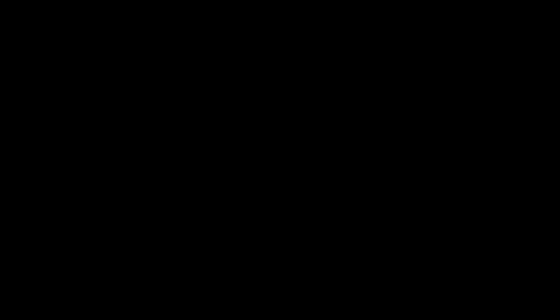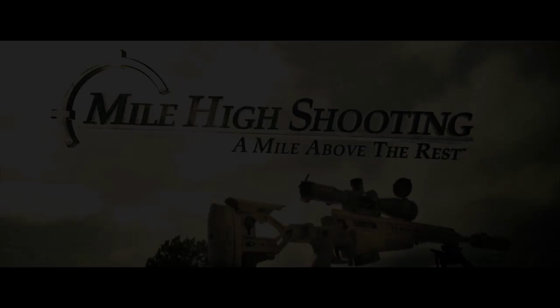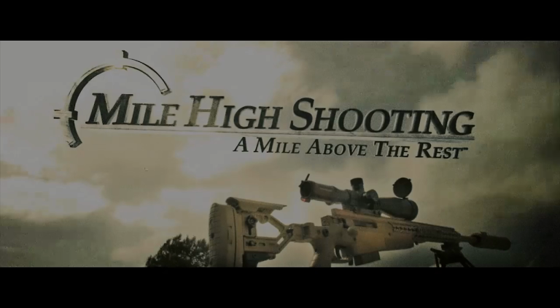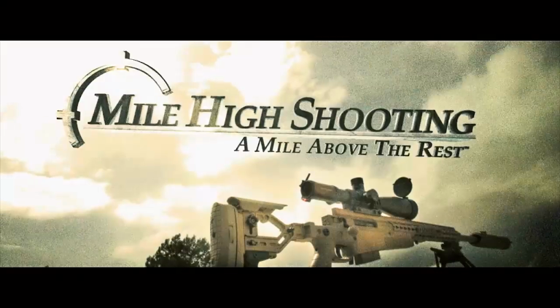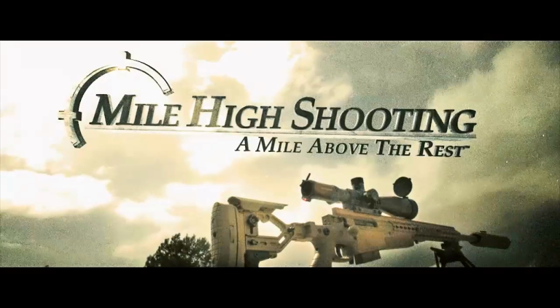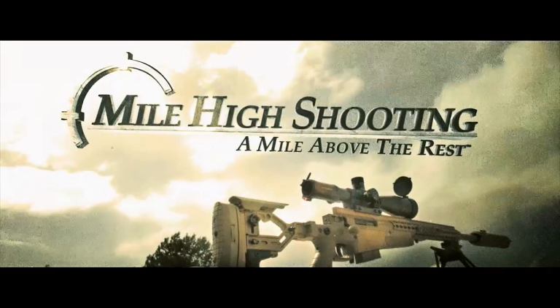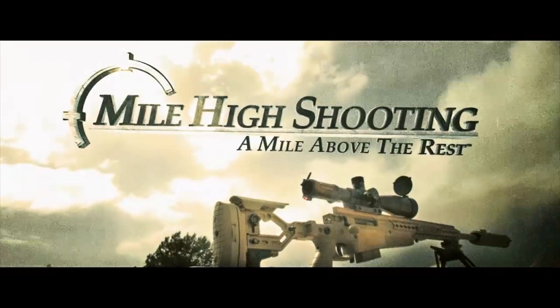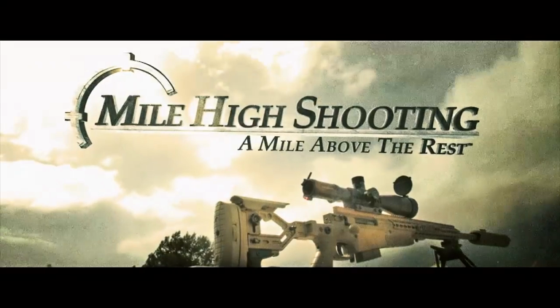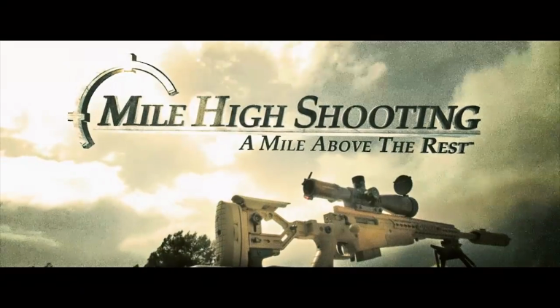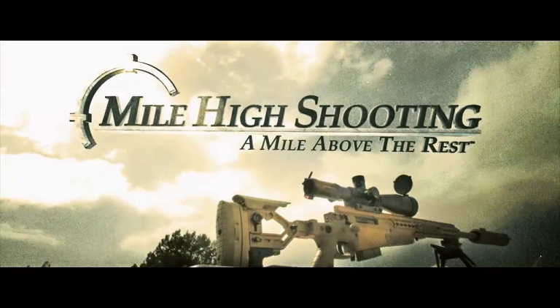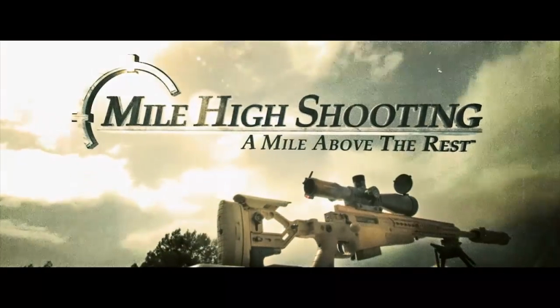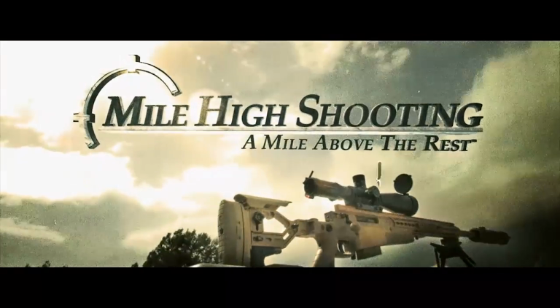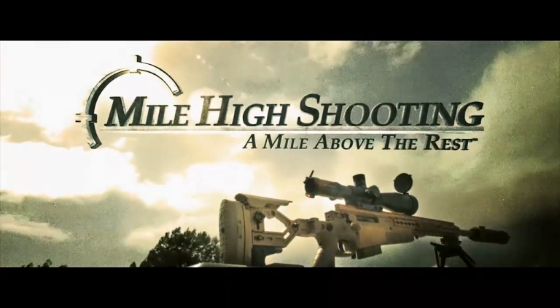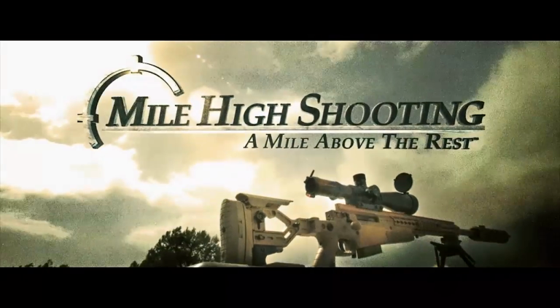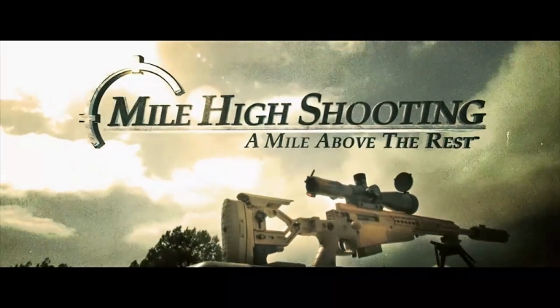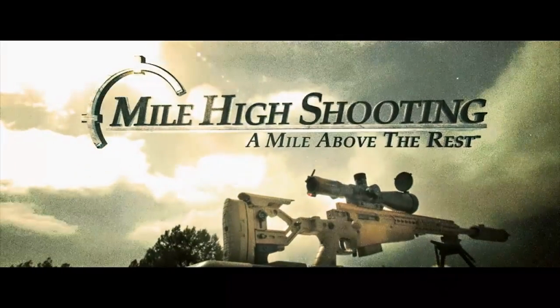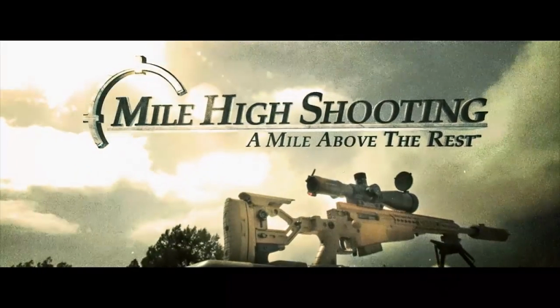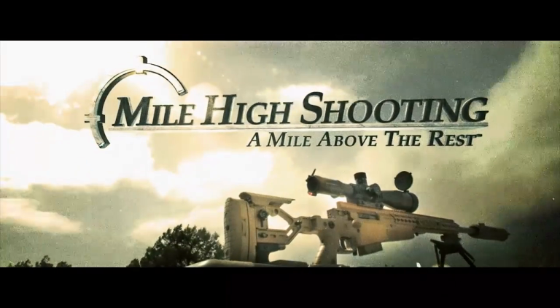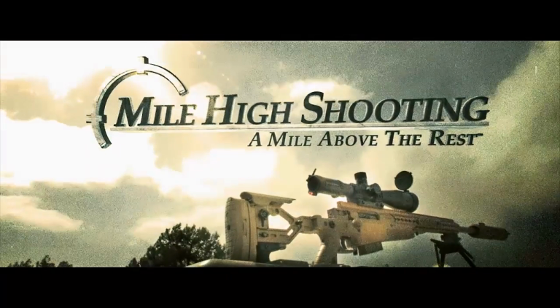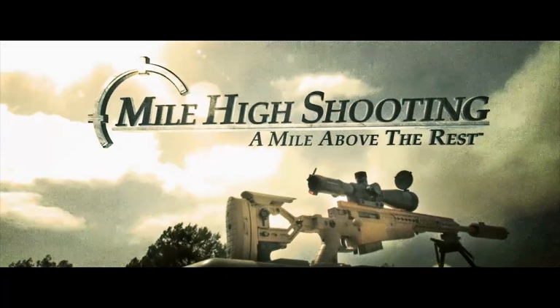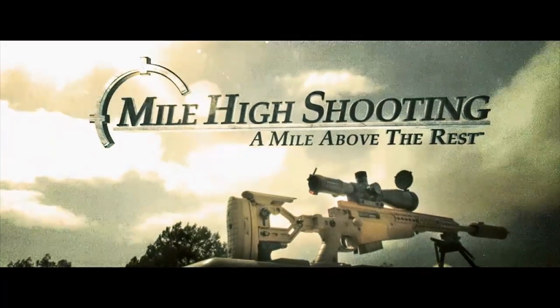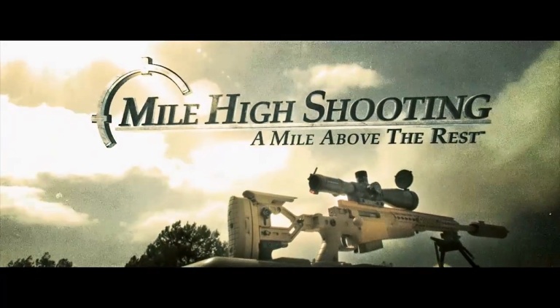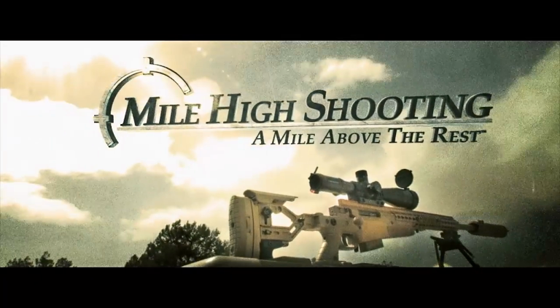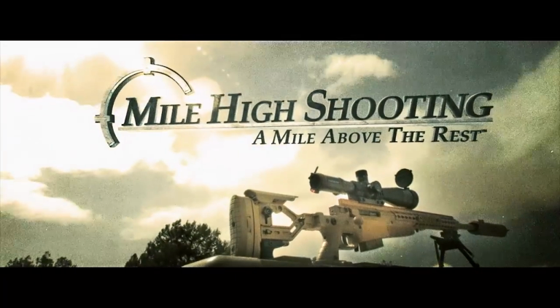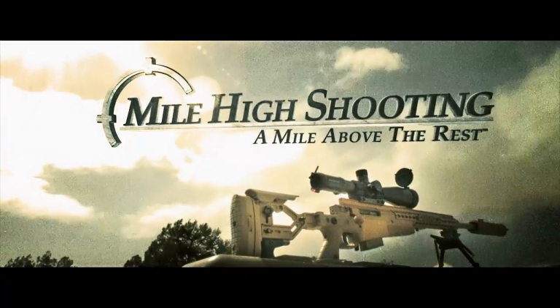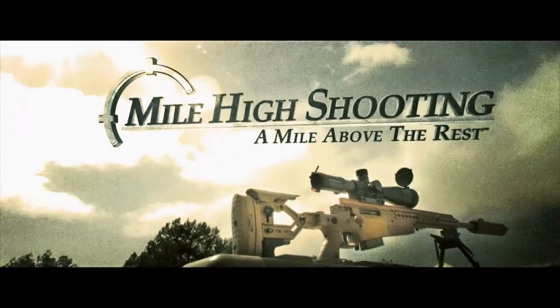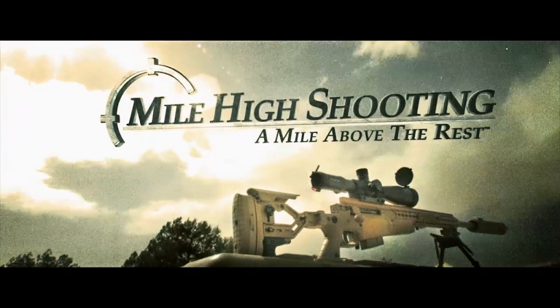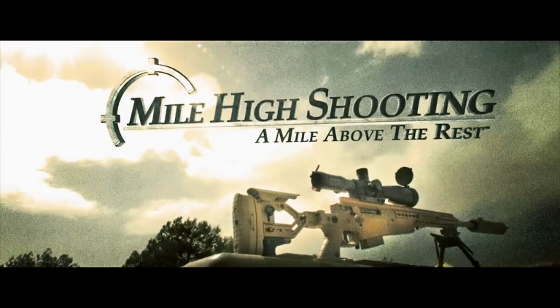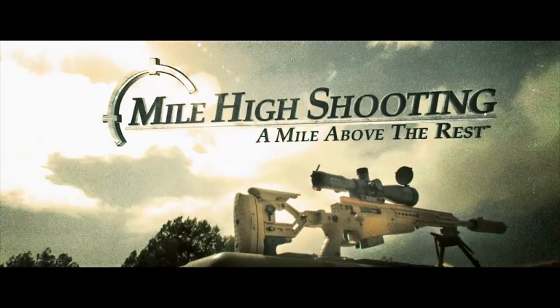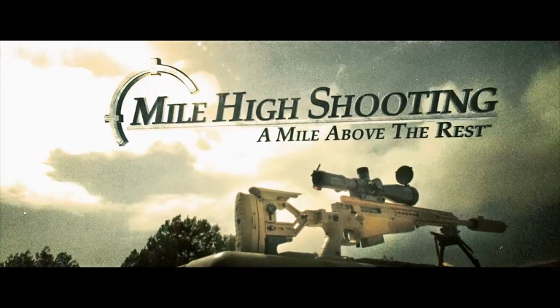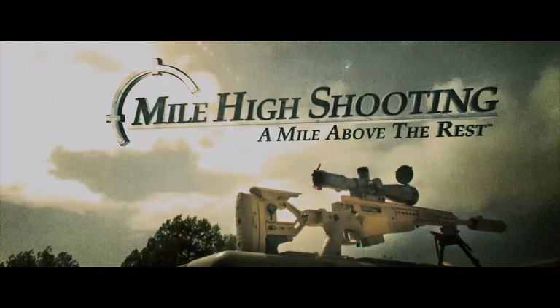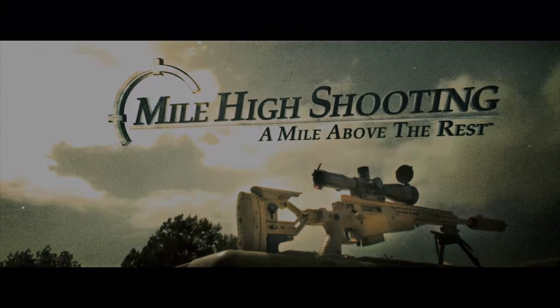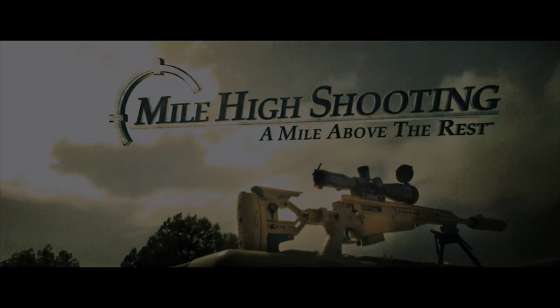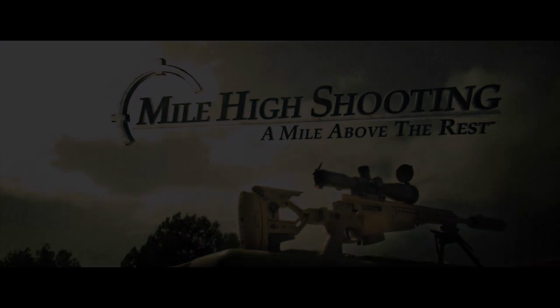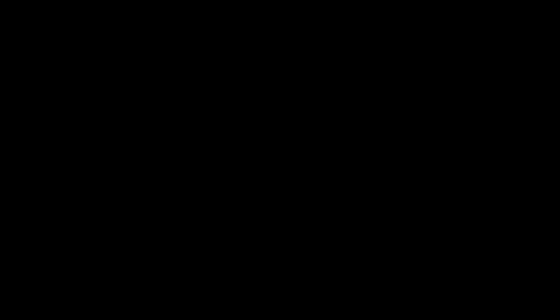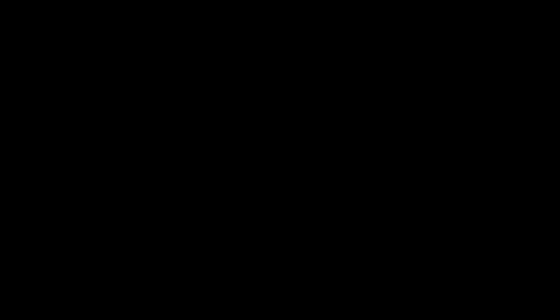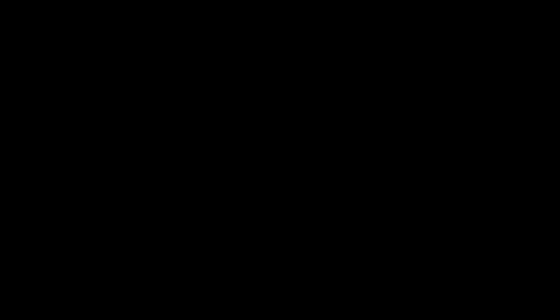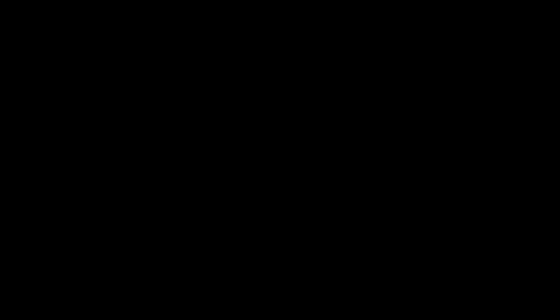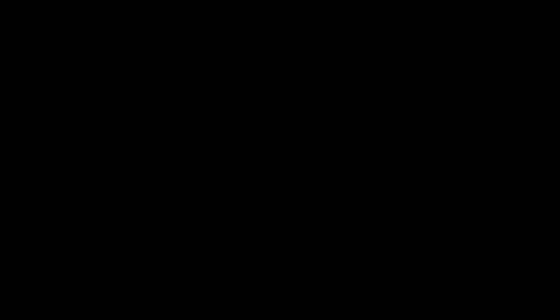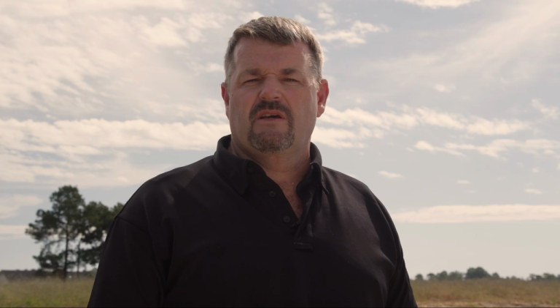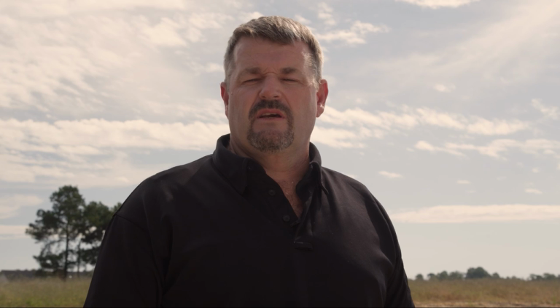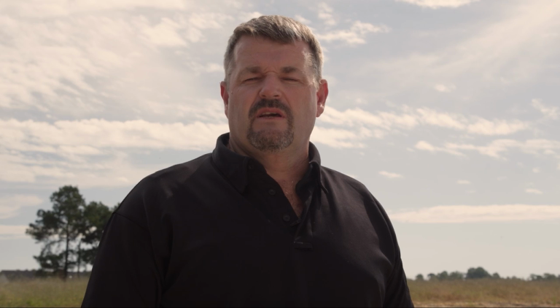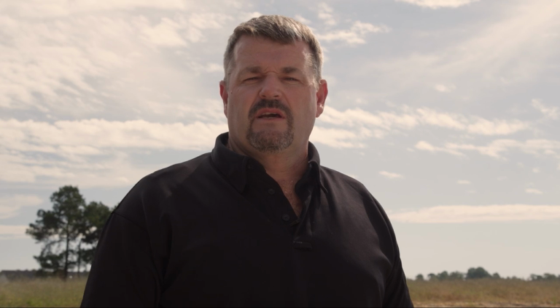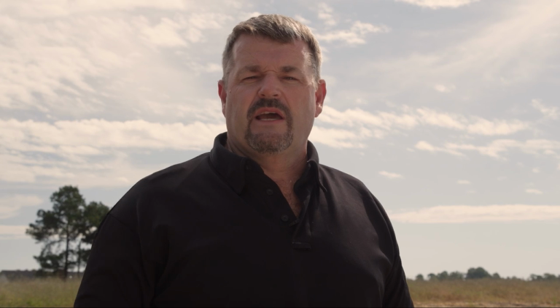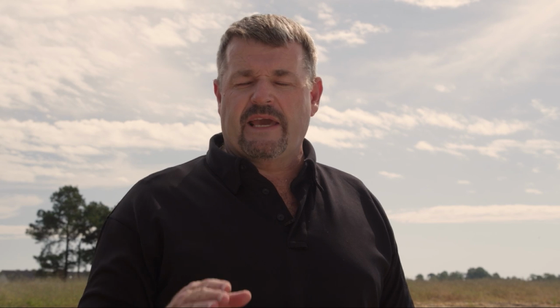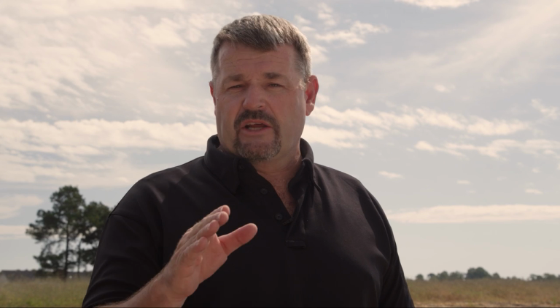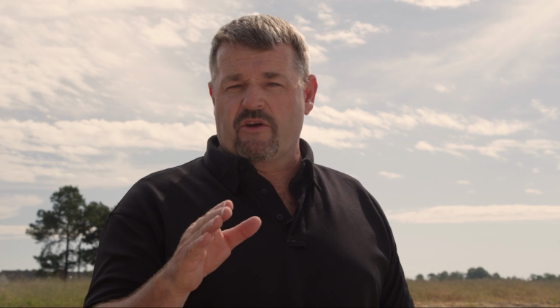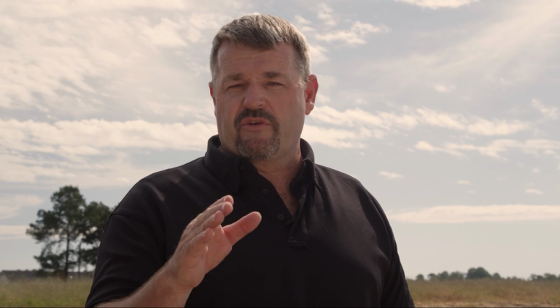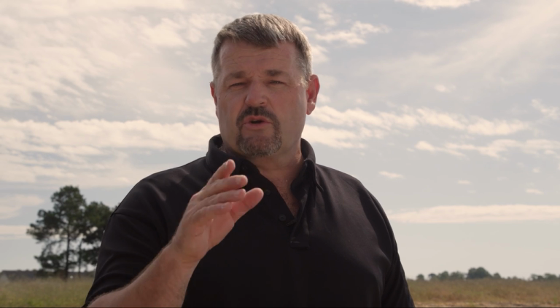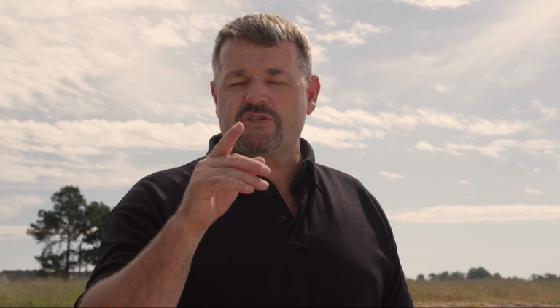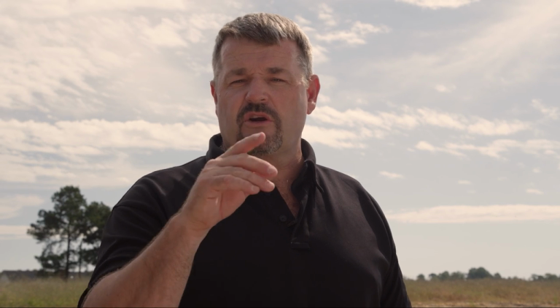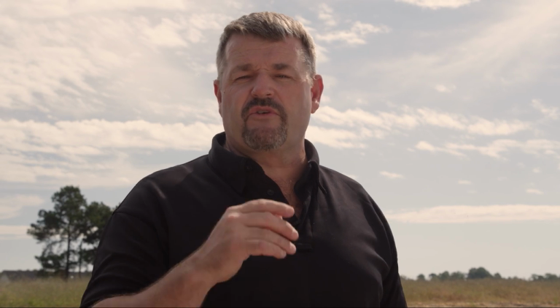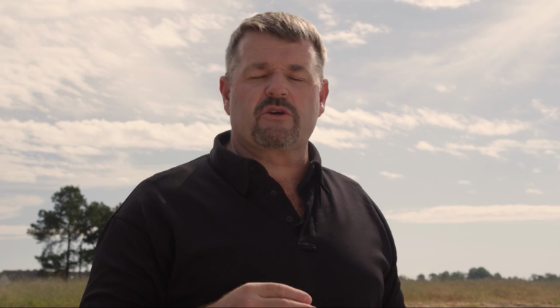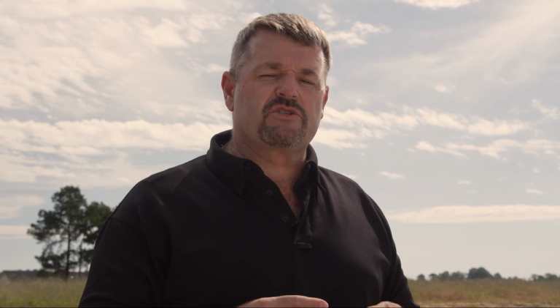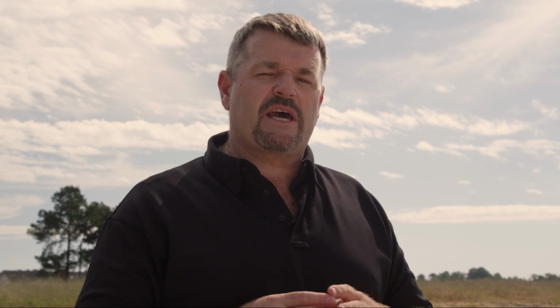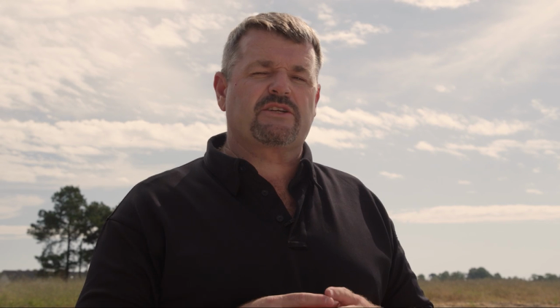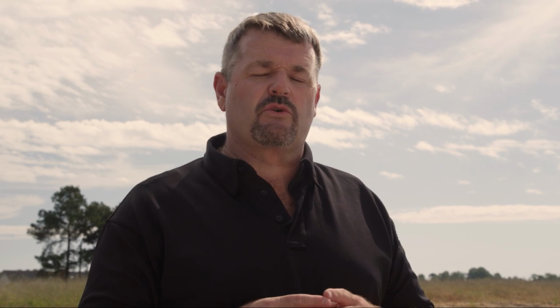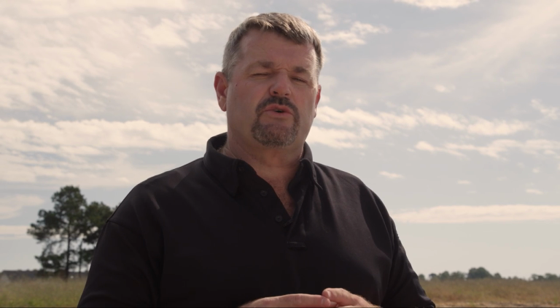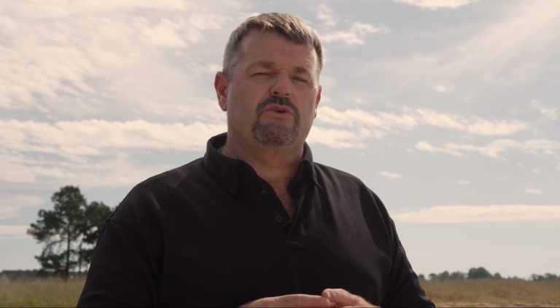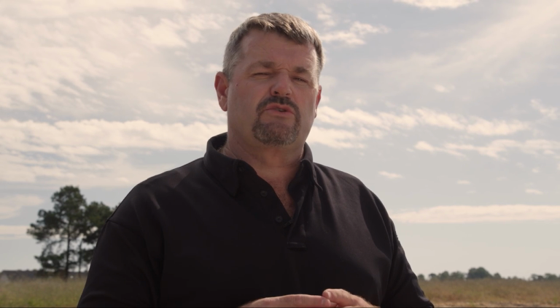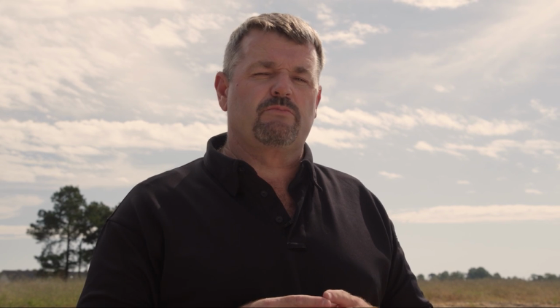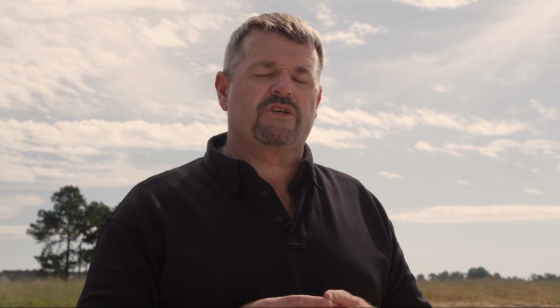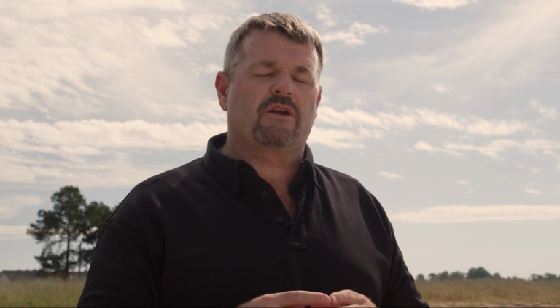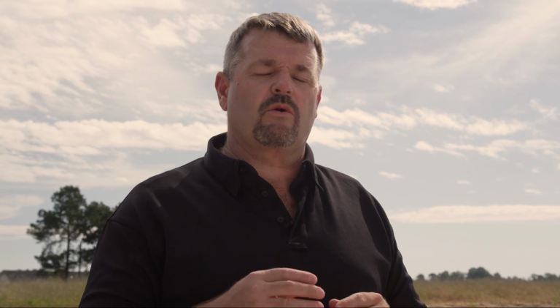This segment brought to you by Mile High Shooting Accessories. Hey, Larry Vickers here, Vickers Tactical YouTube channel.